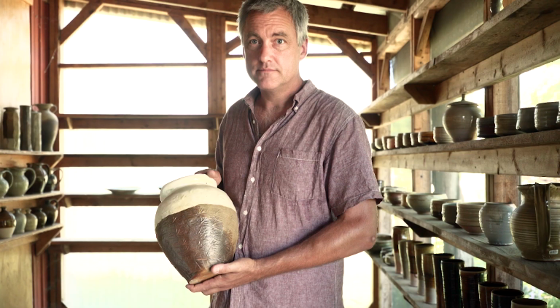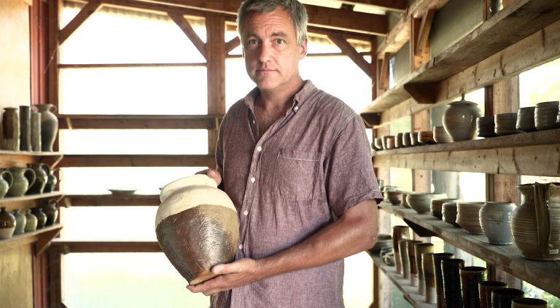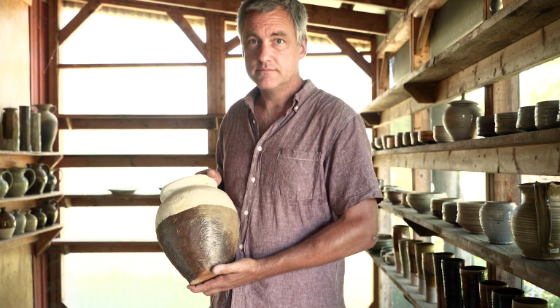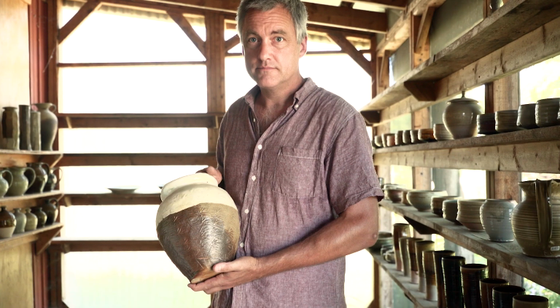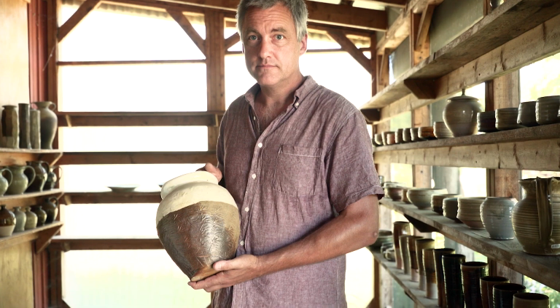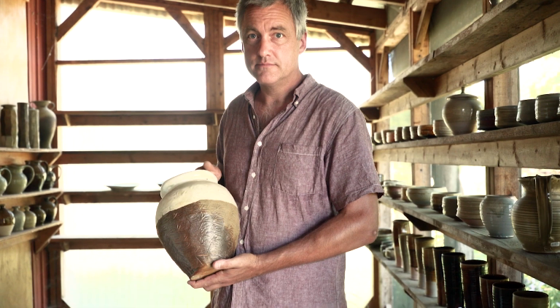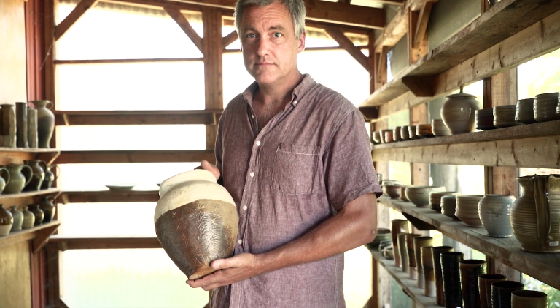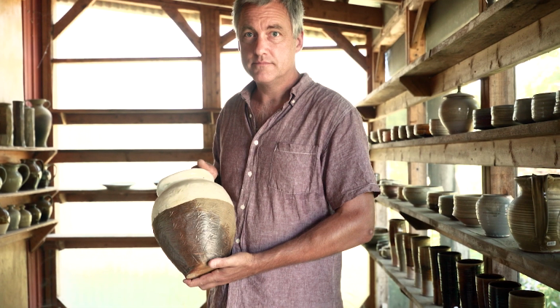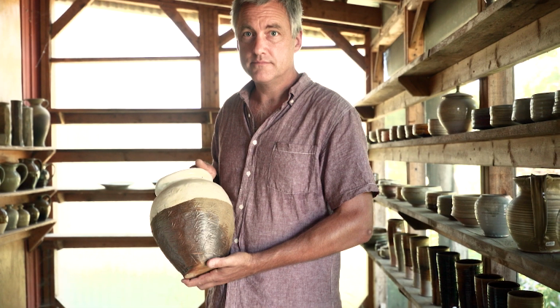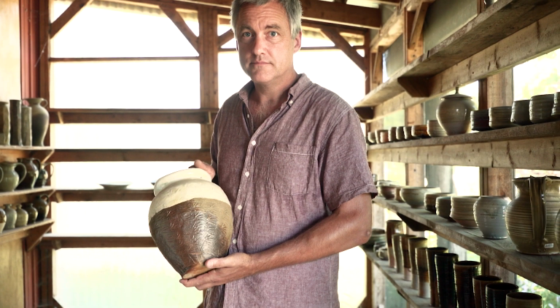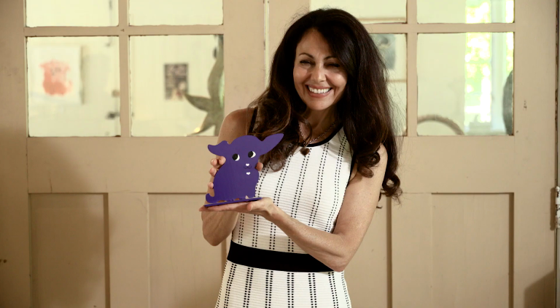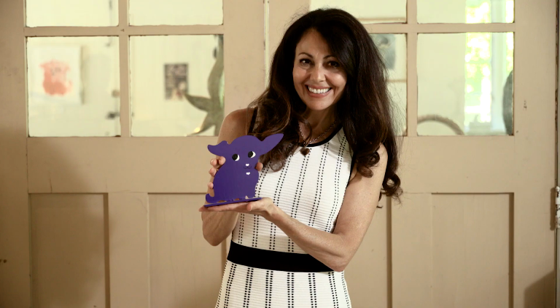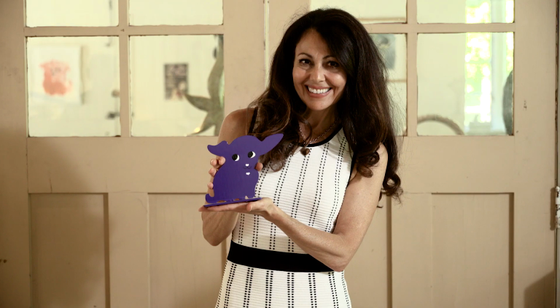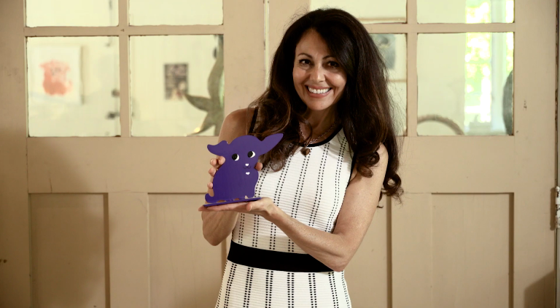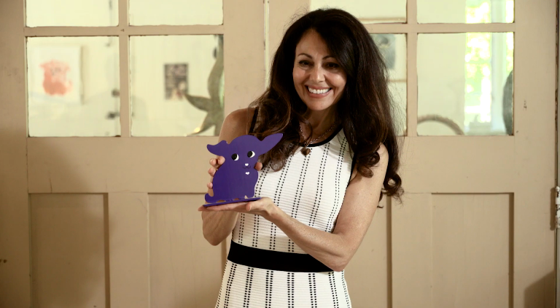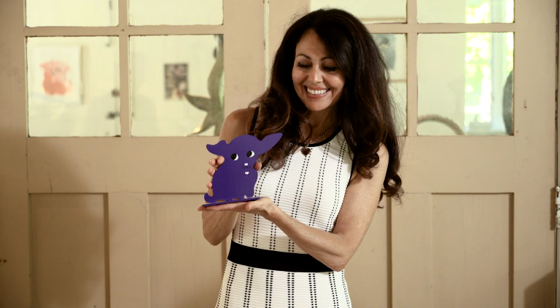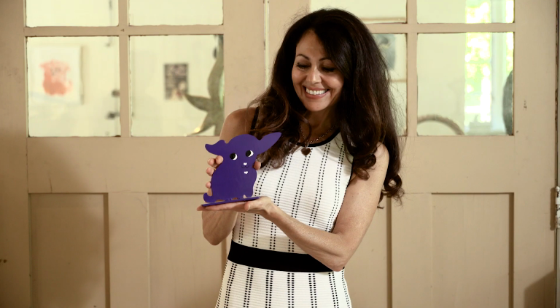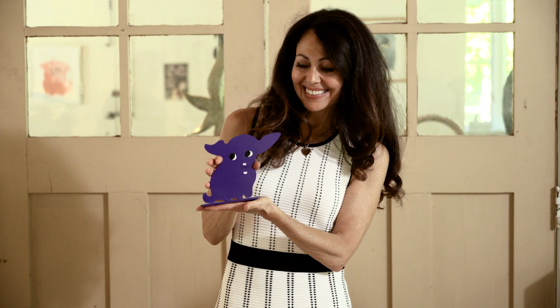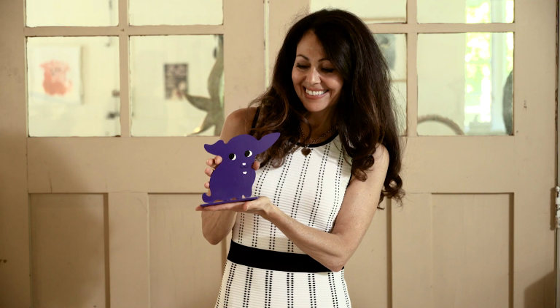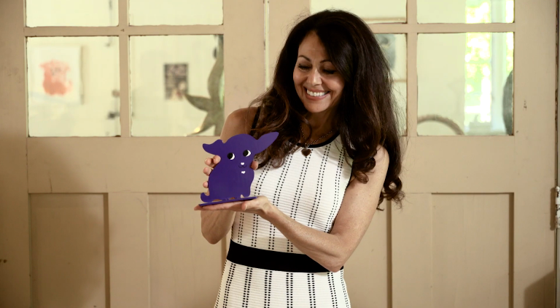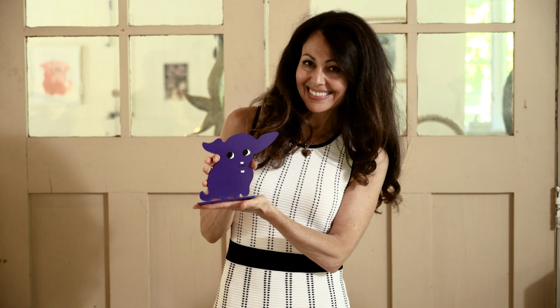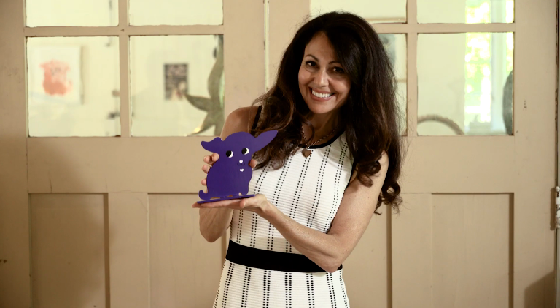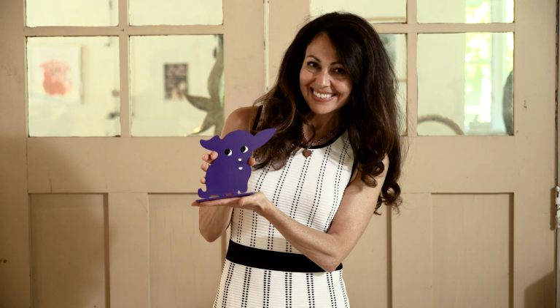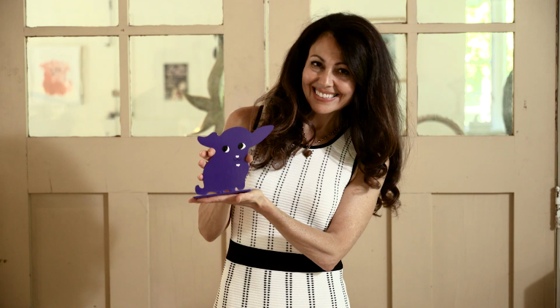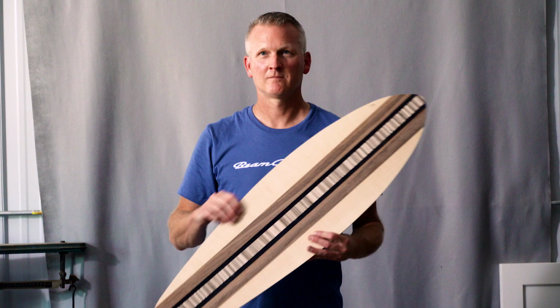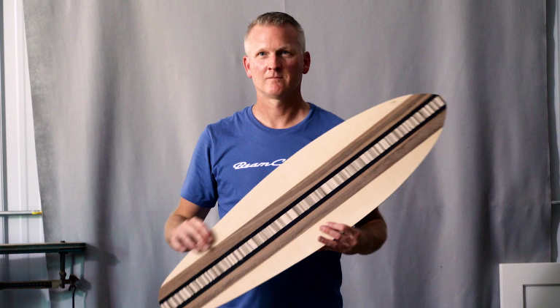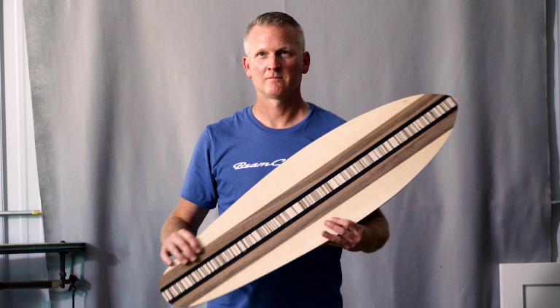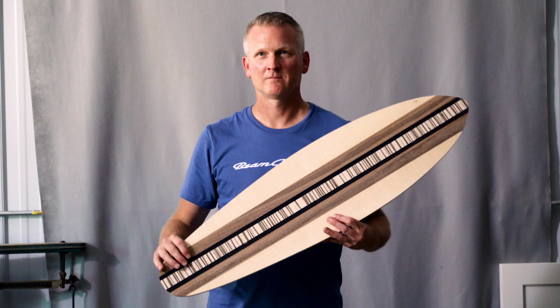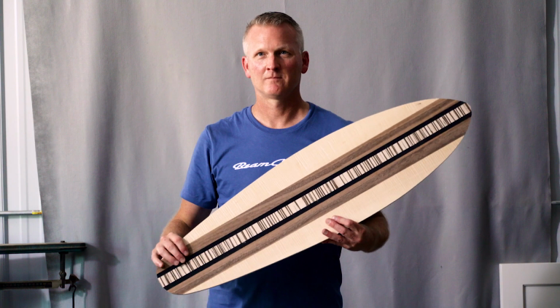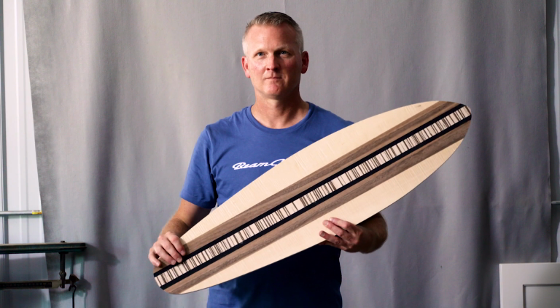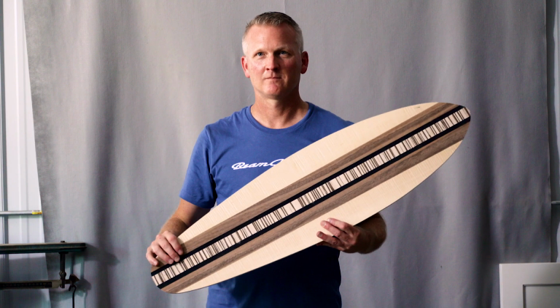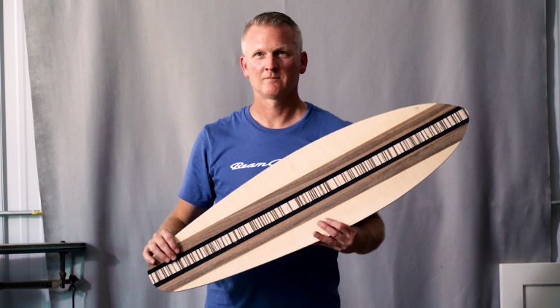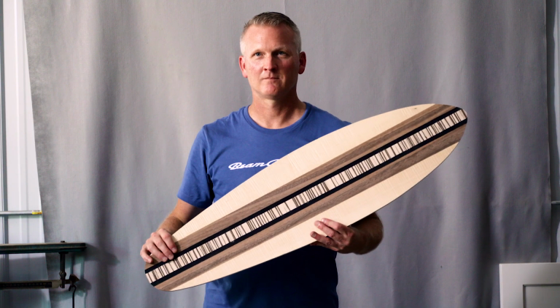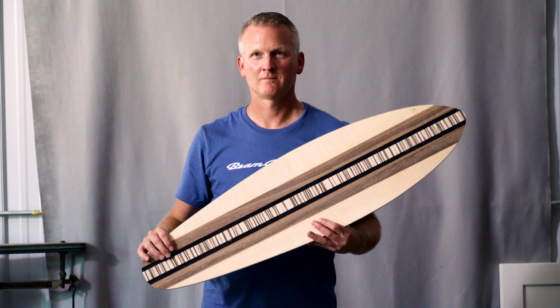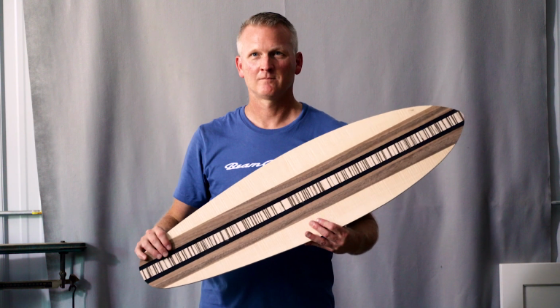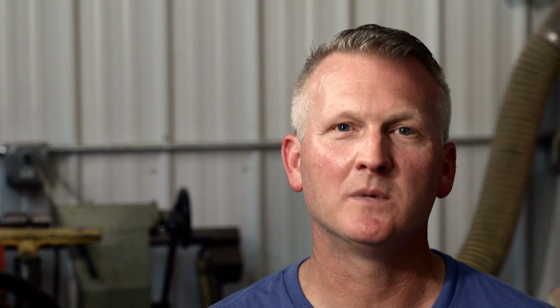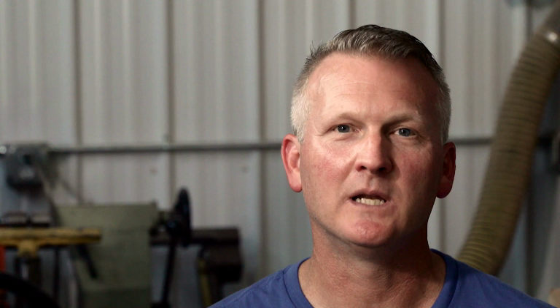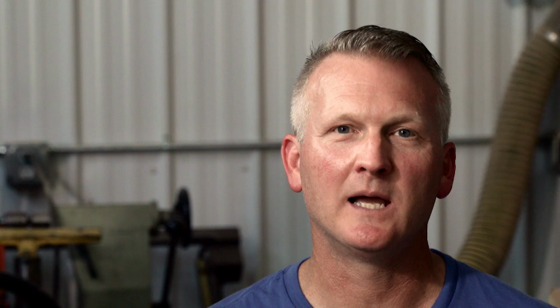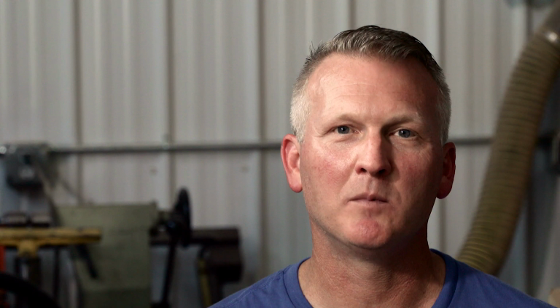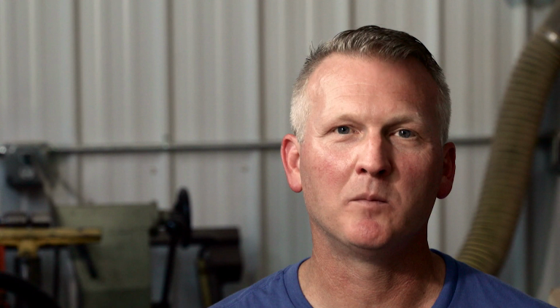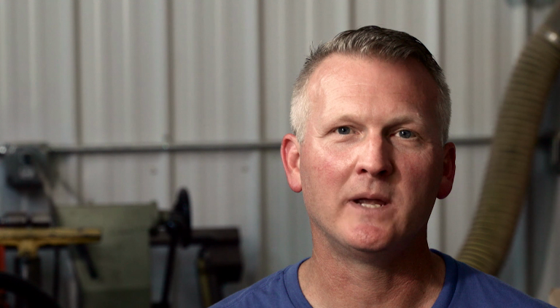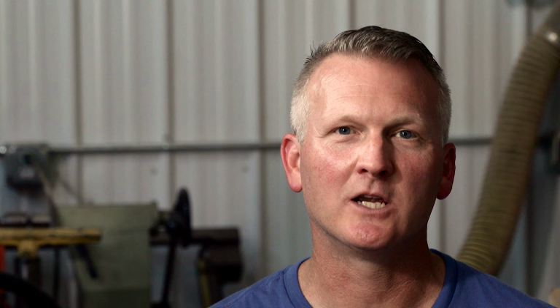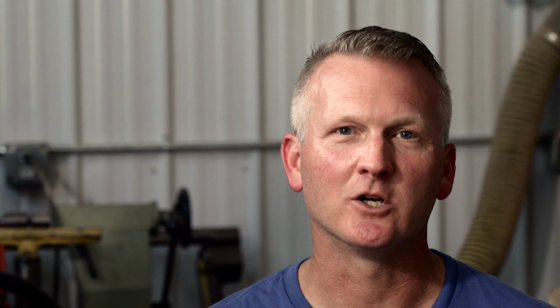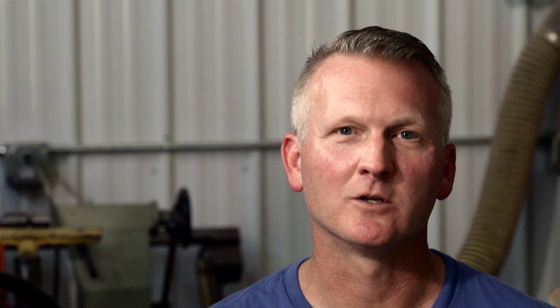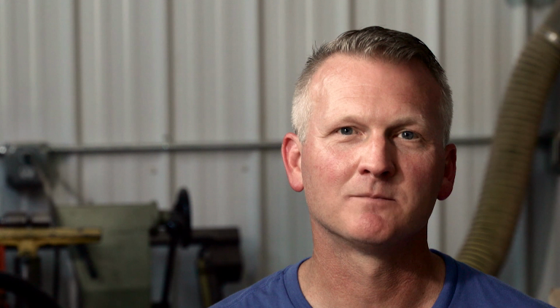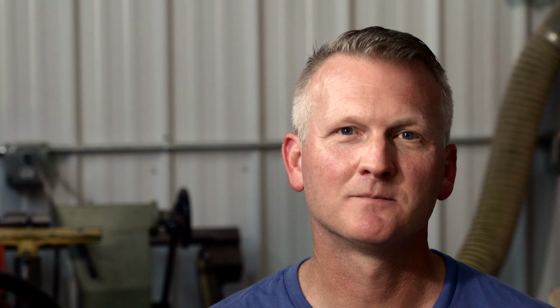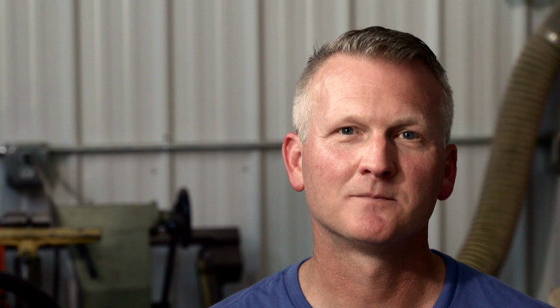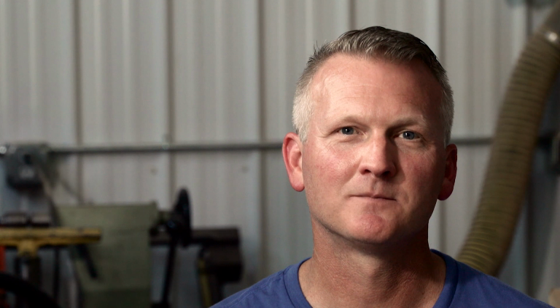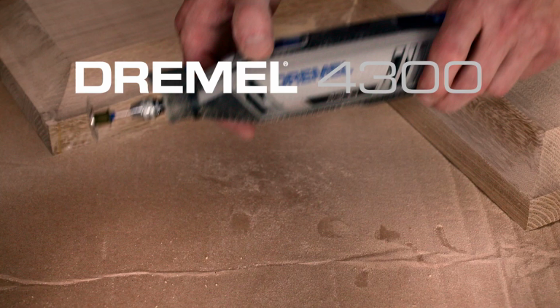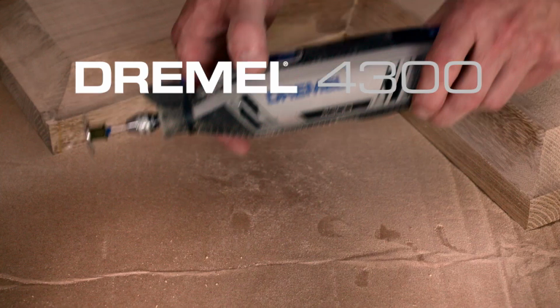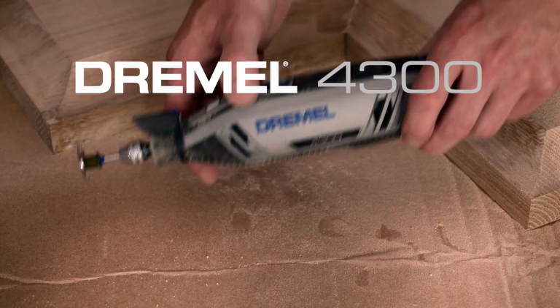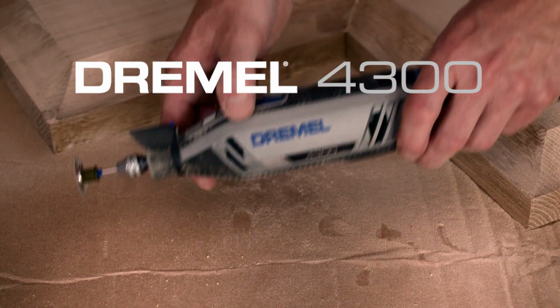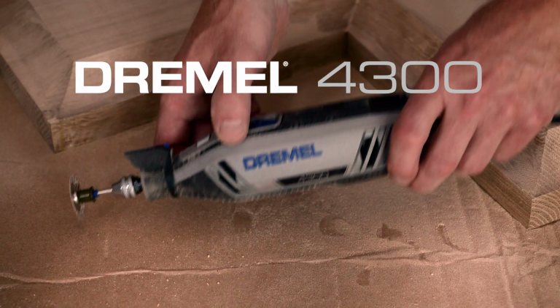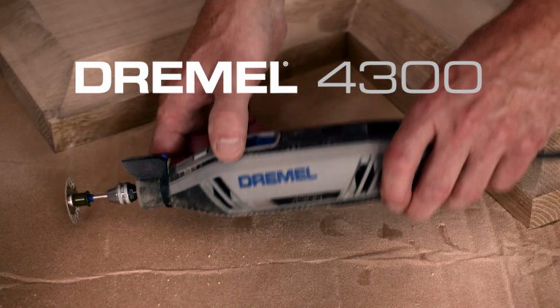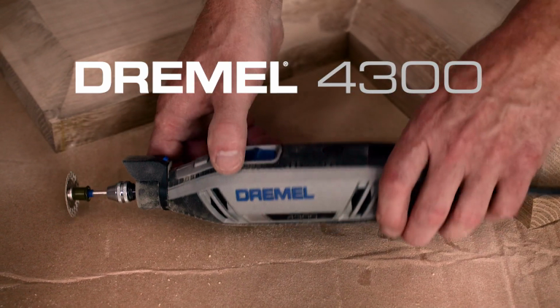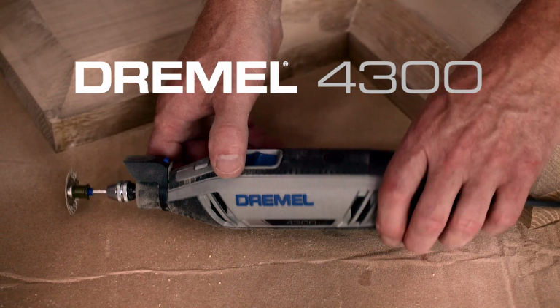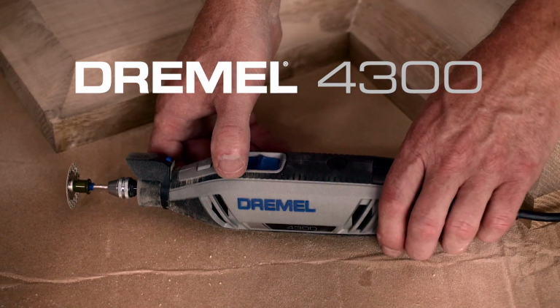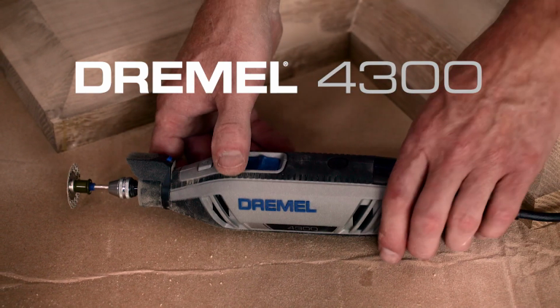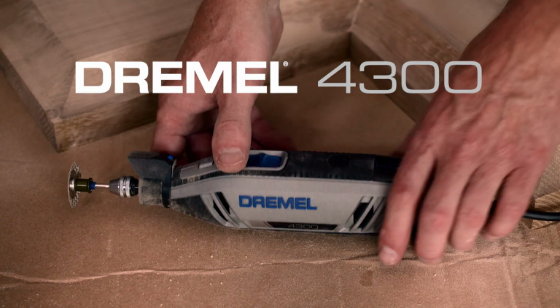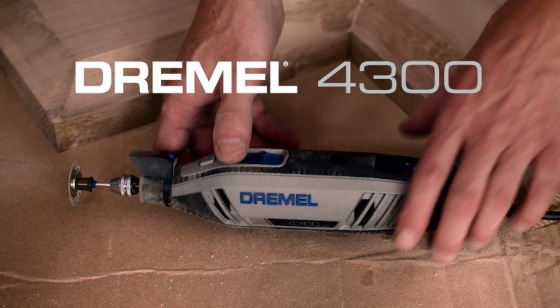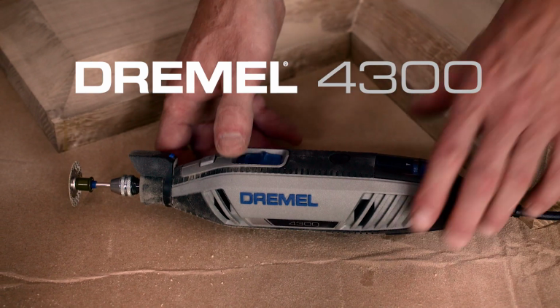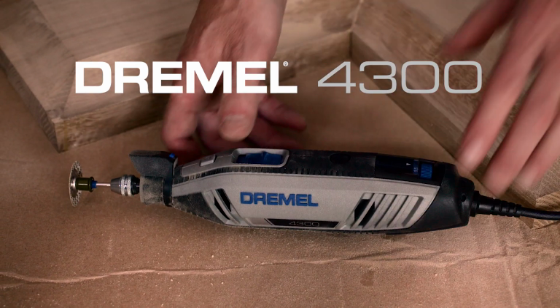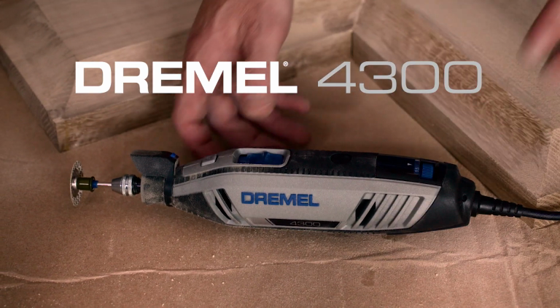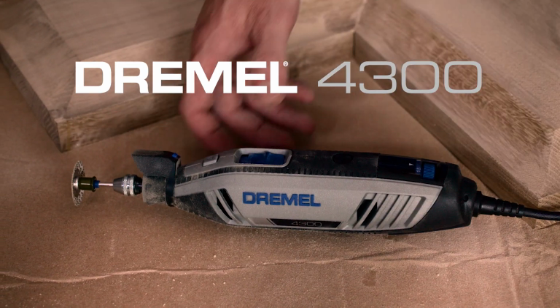I'm John Hook. I'm Martha Carré. I'm Joe Beam, and I'm a maker. Dremel — make more.